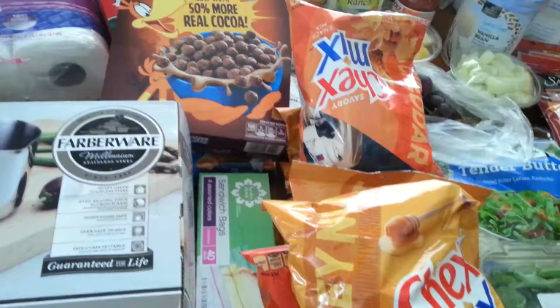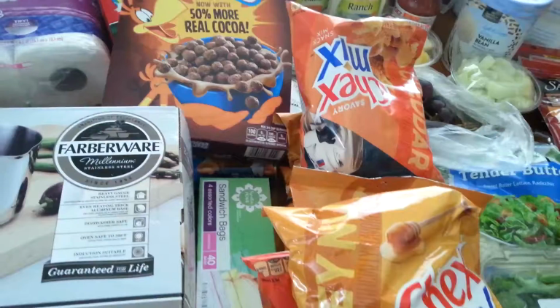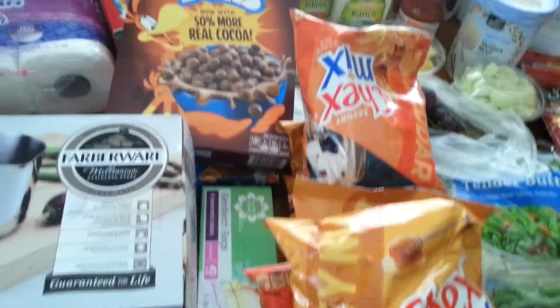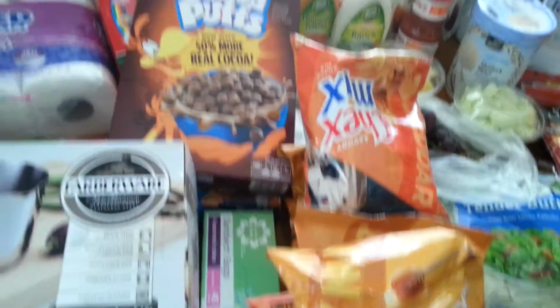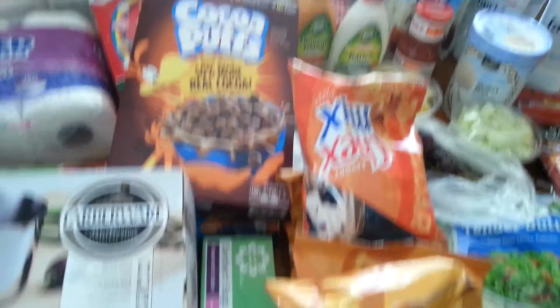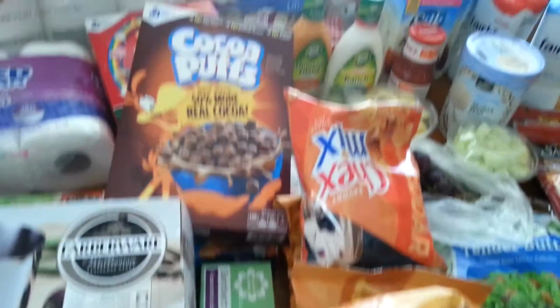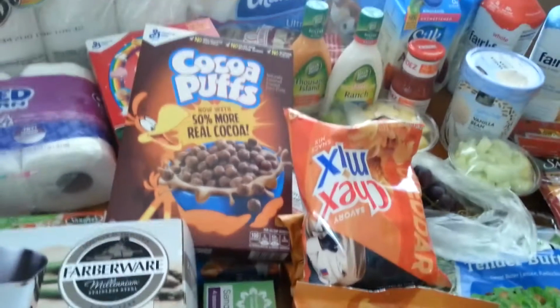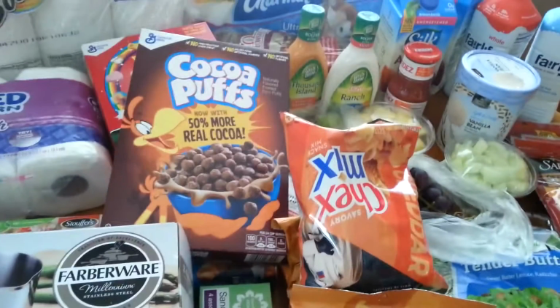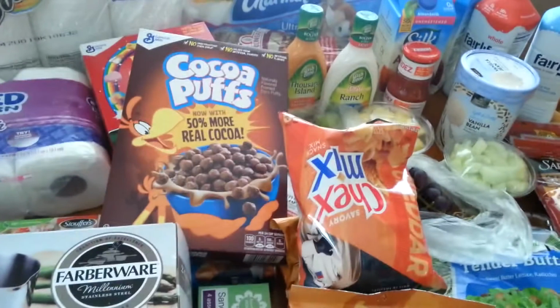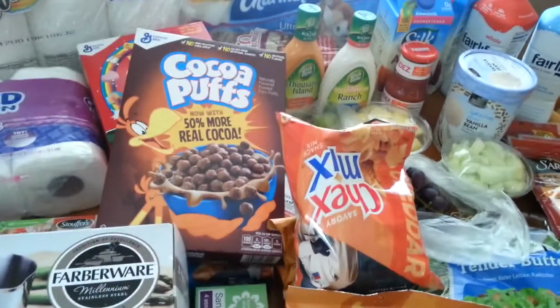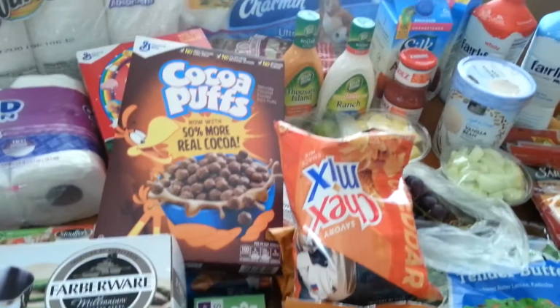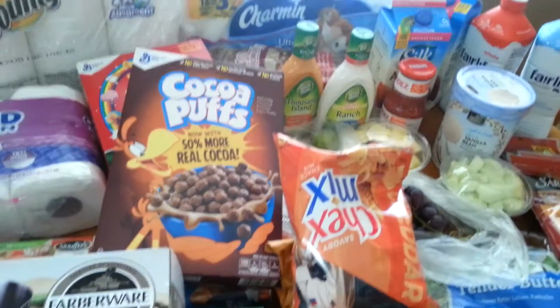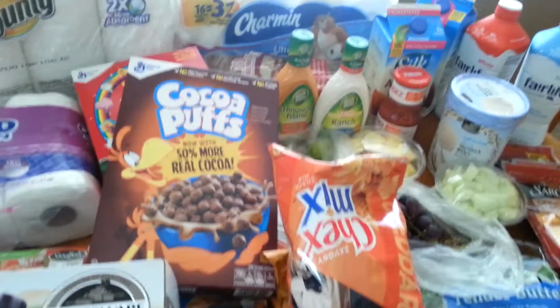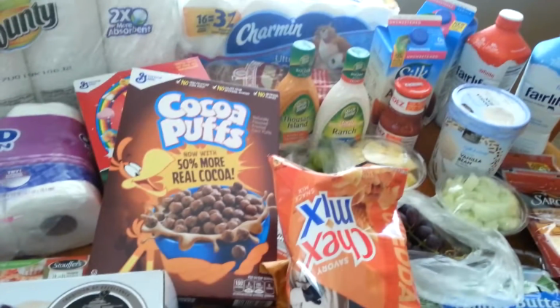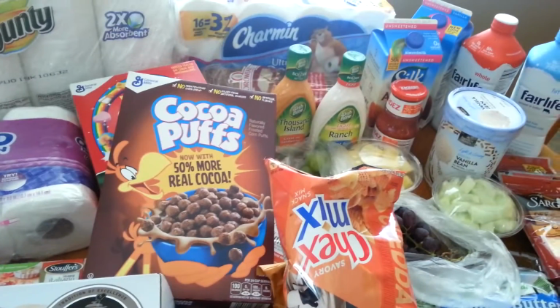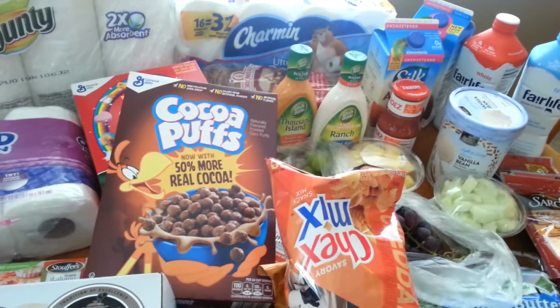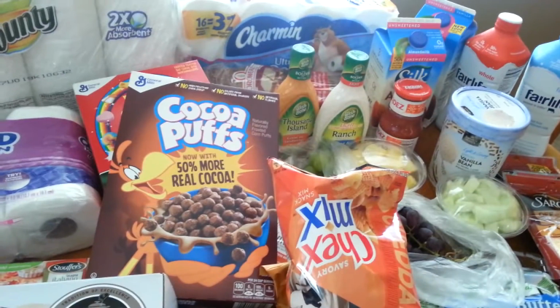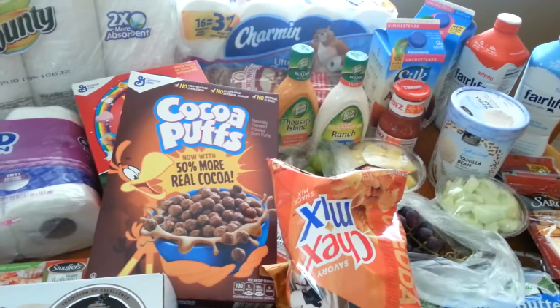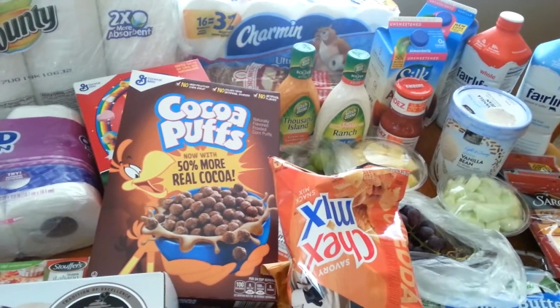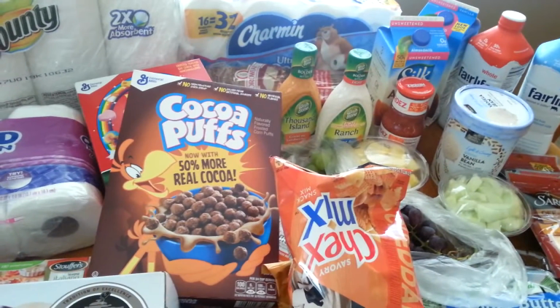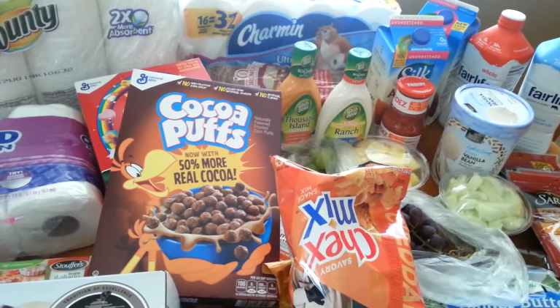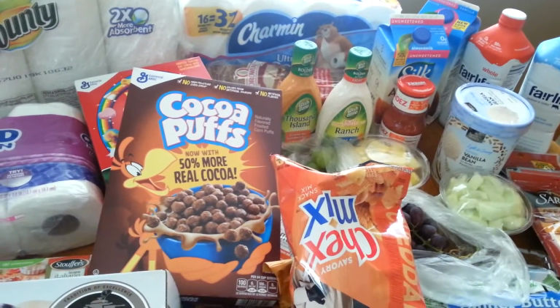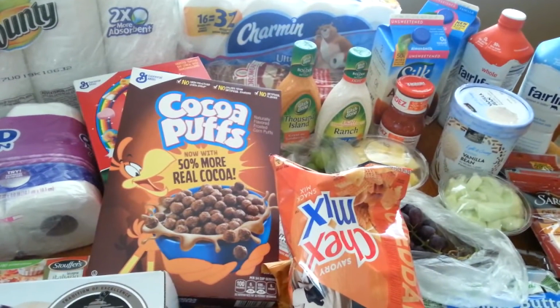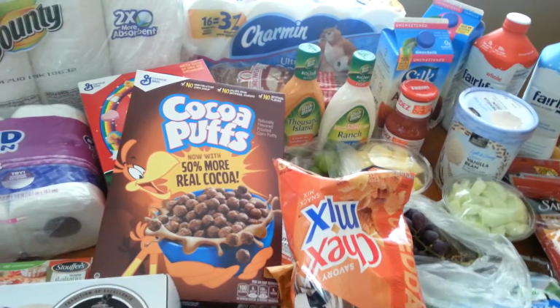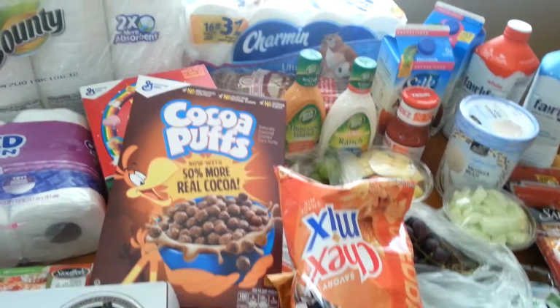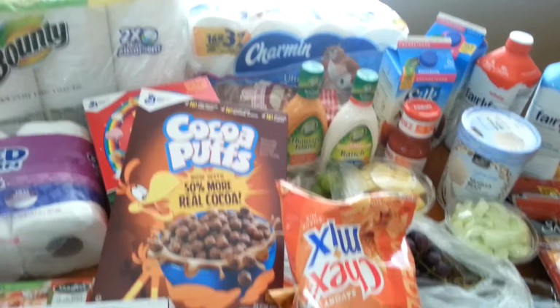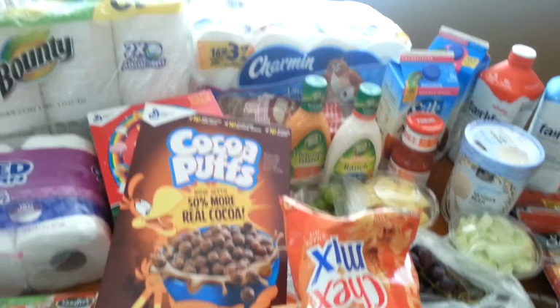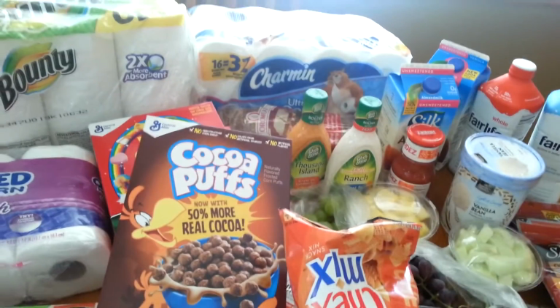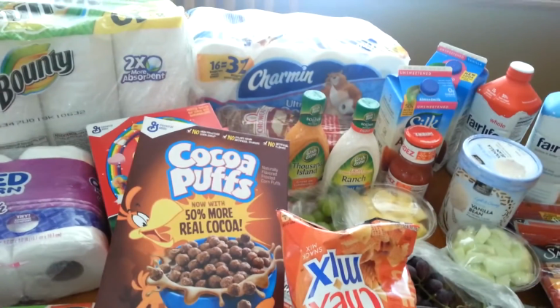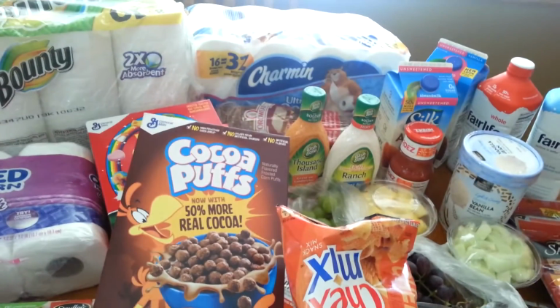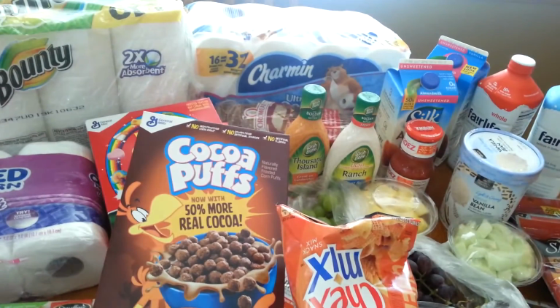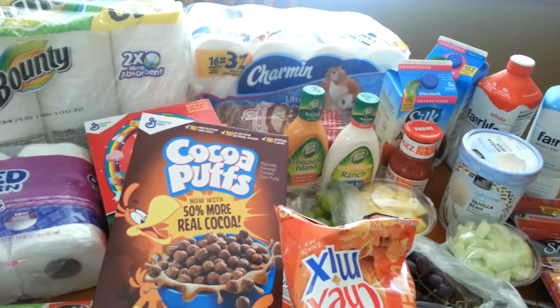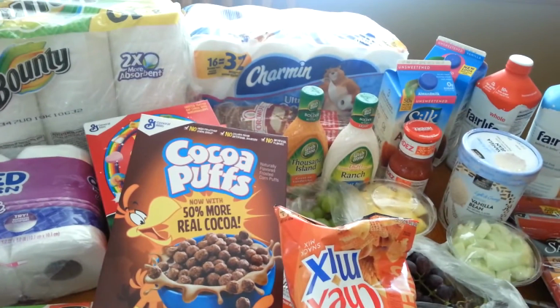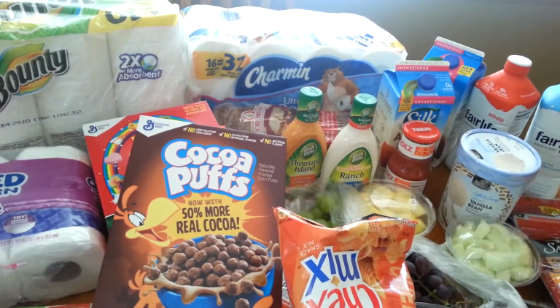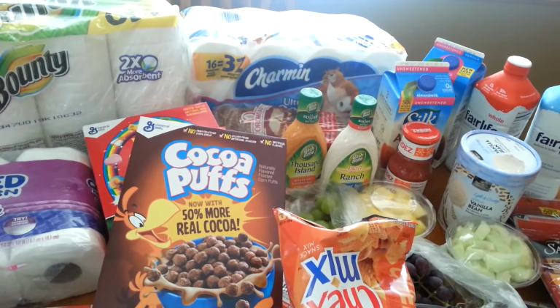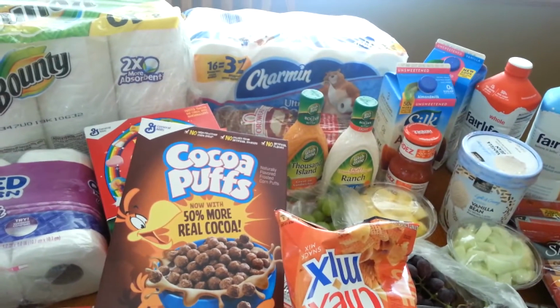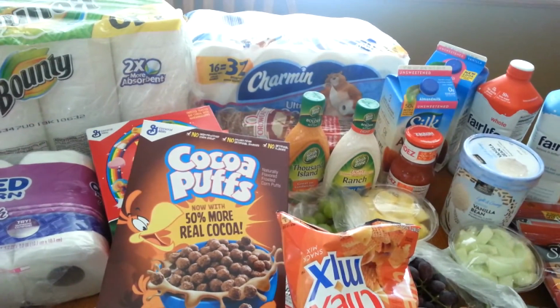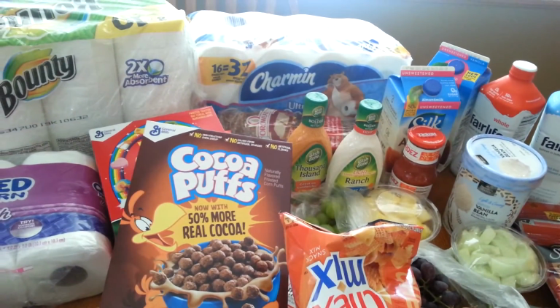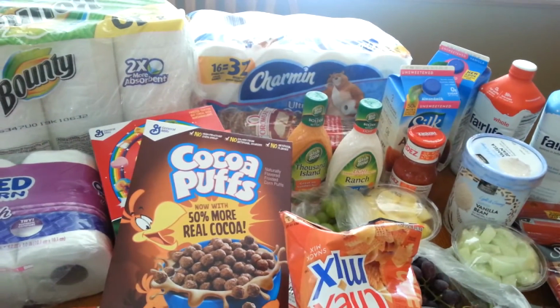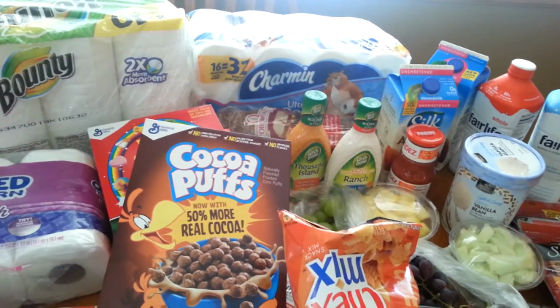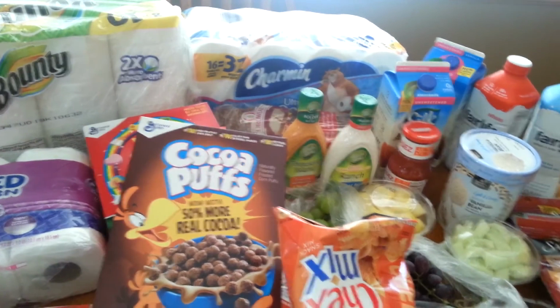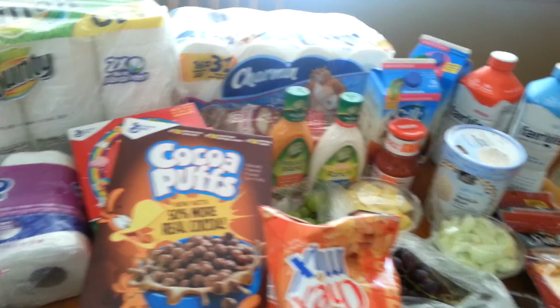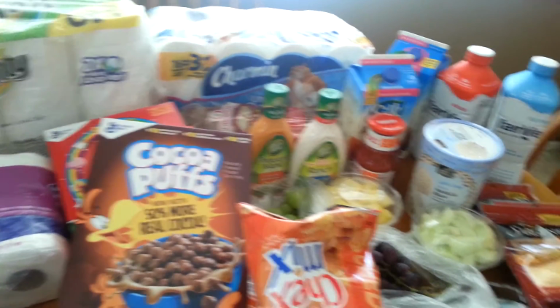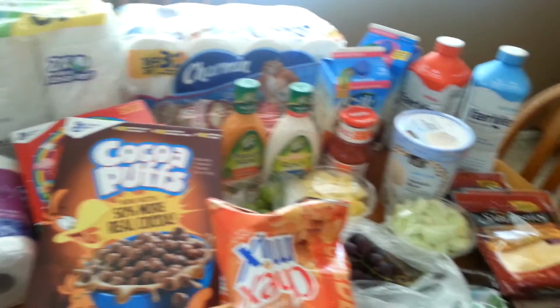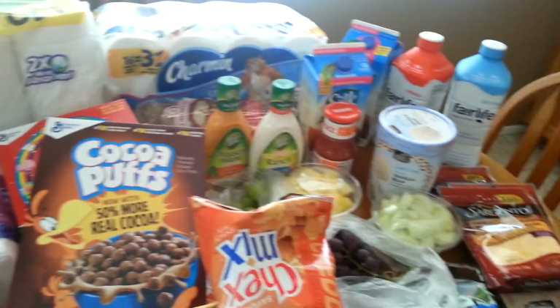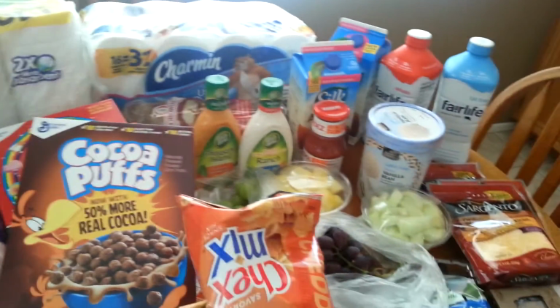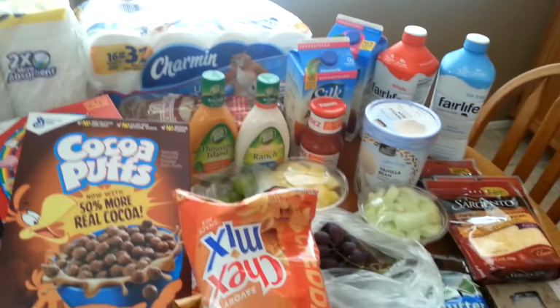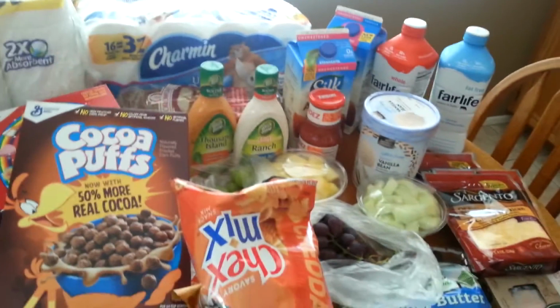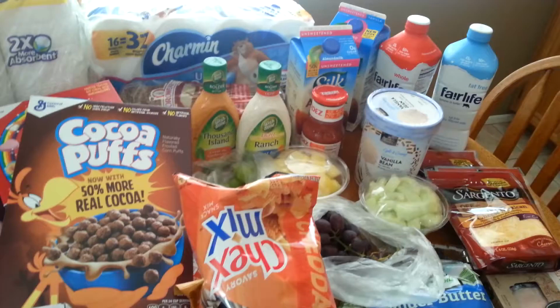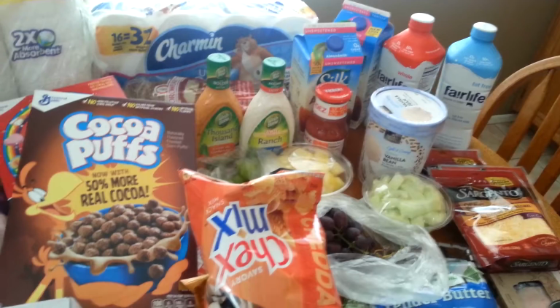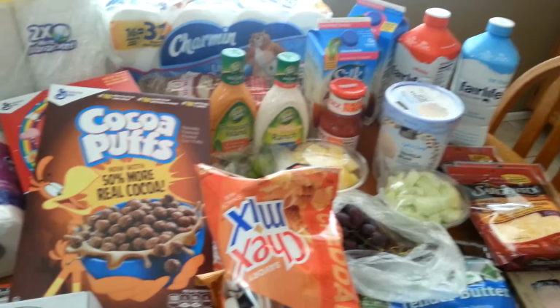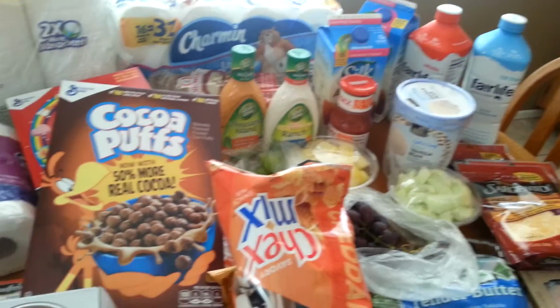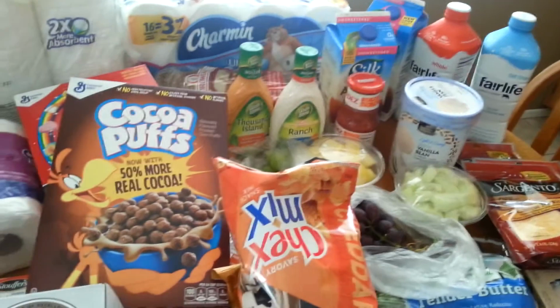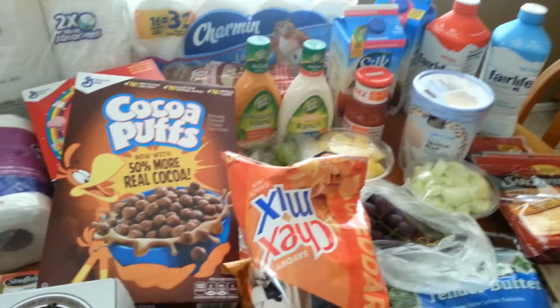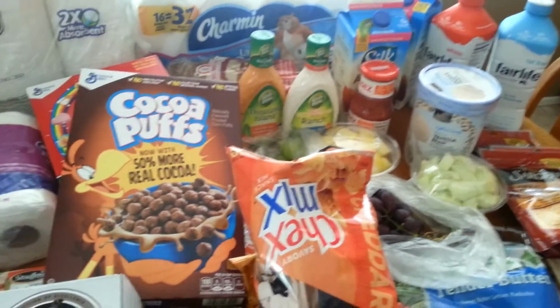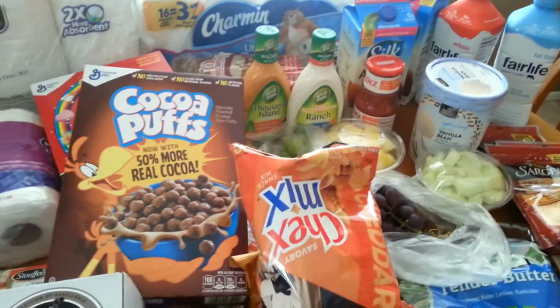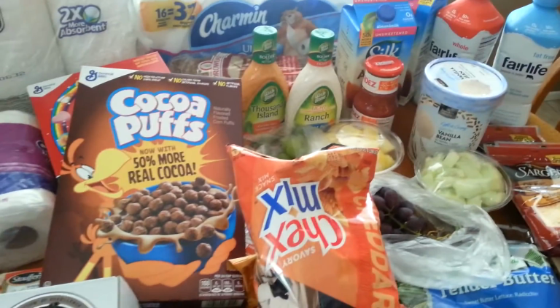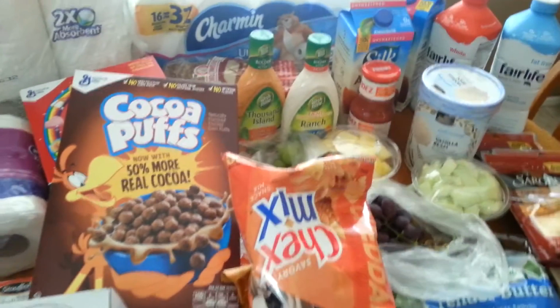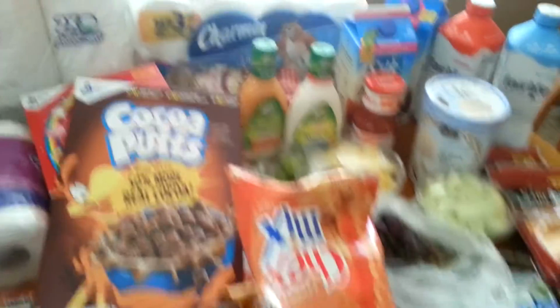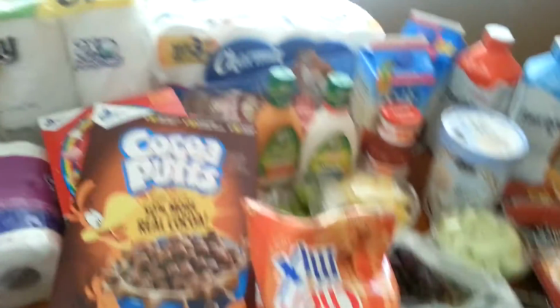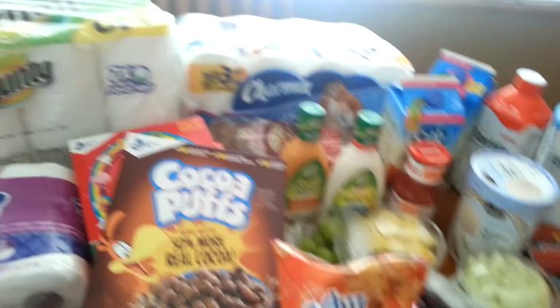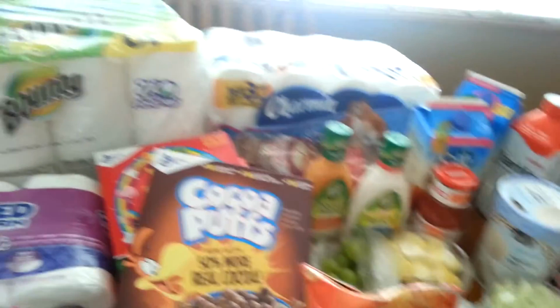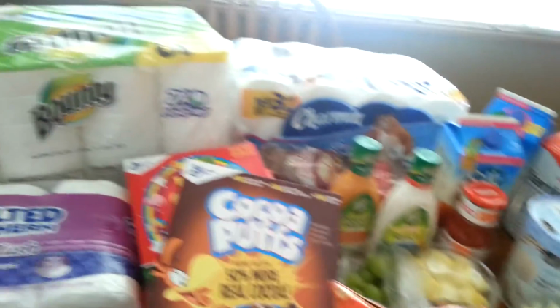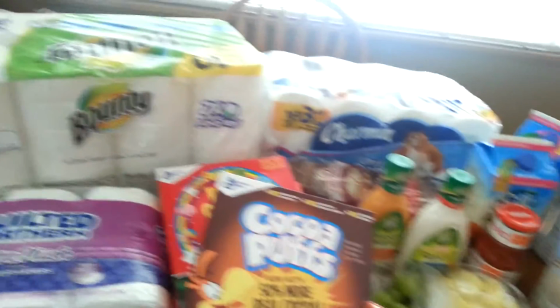Hey everyone, I went to Albertson's today and I got a bunch of stuff. So I'm going to show you what I got.